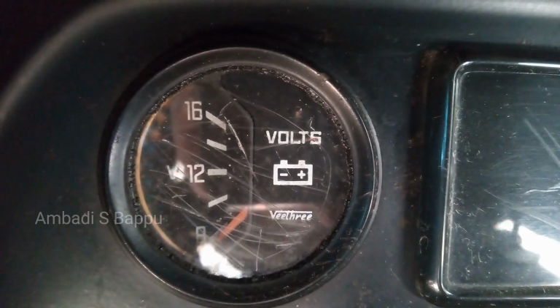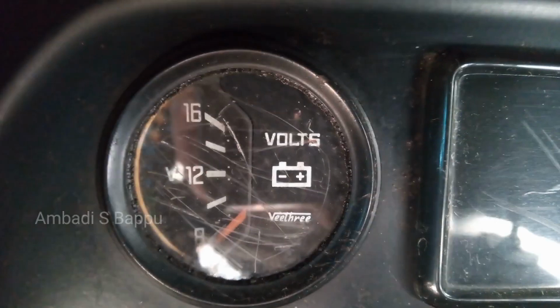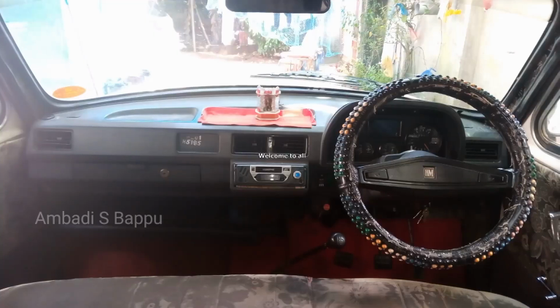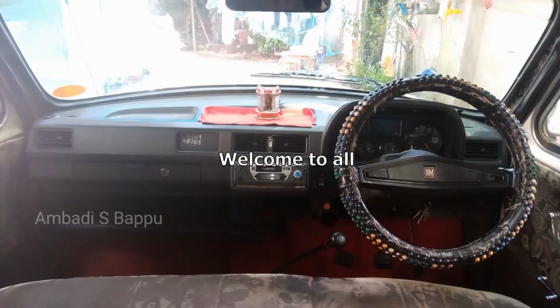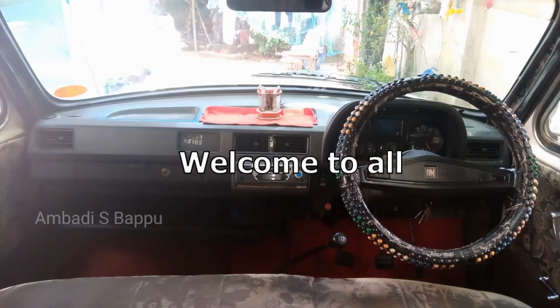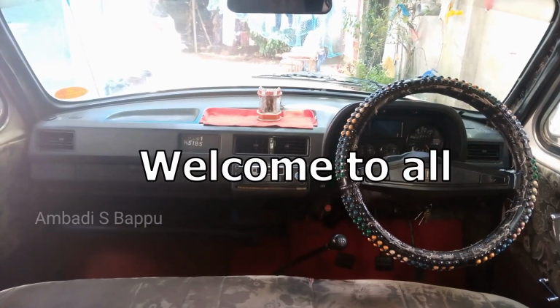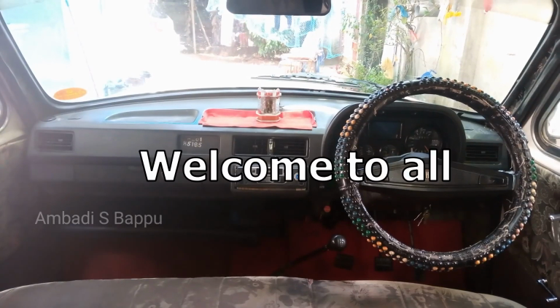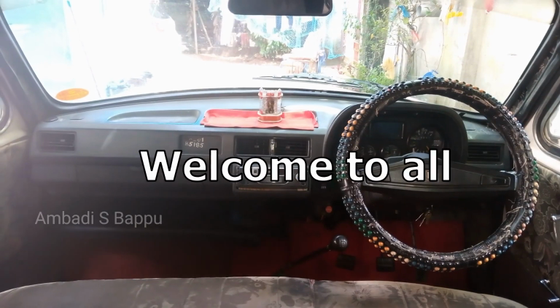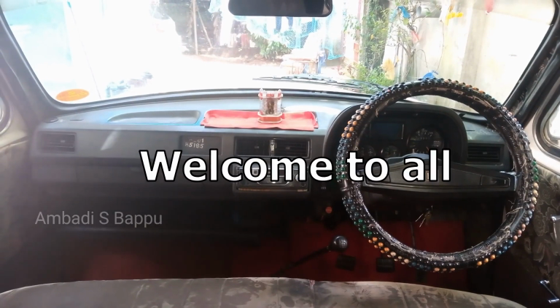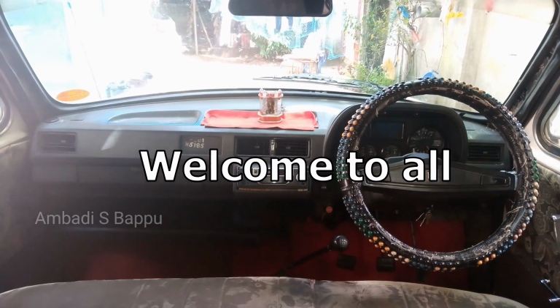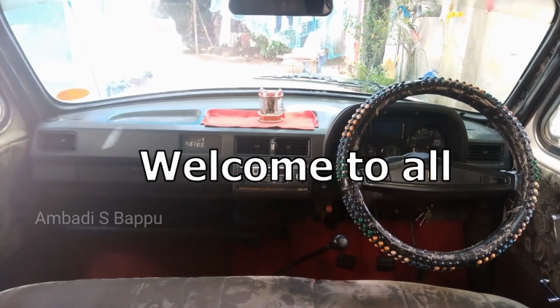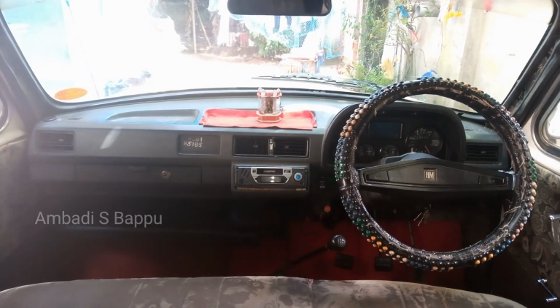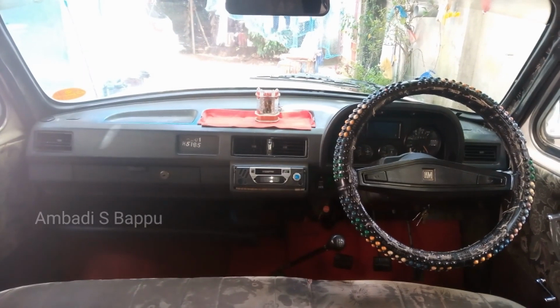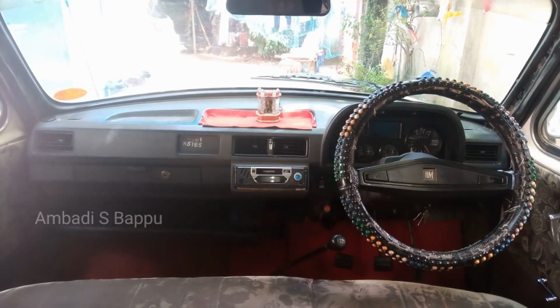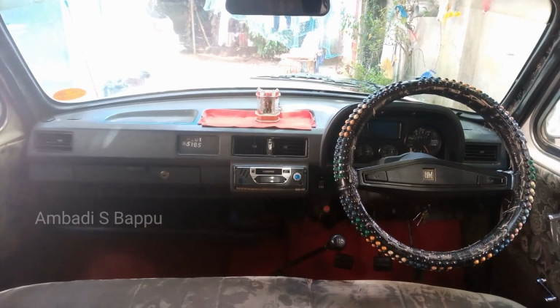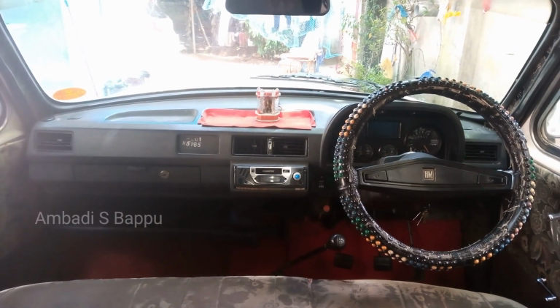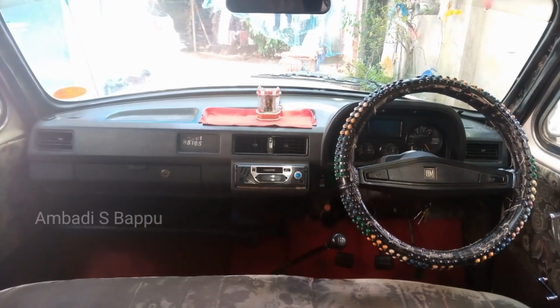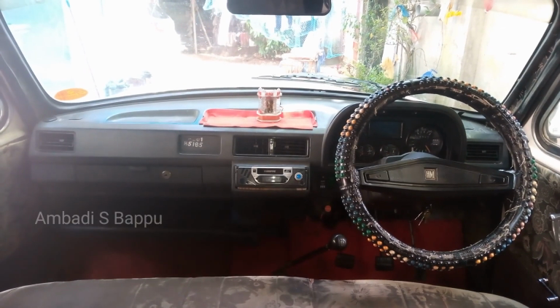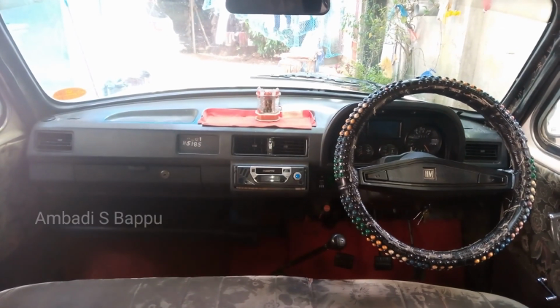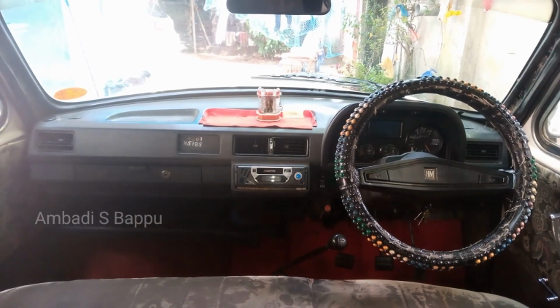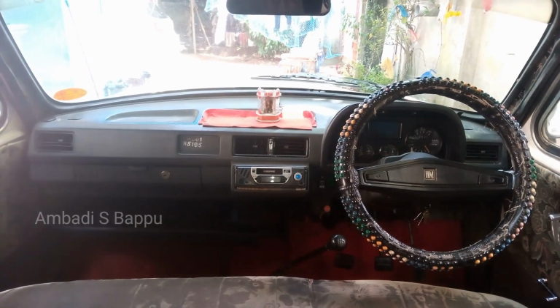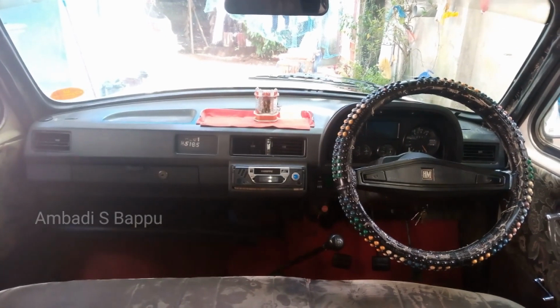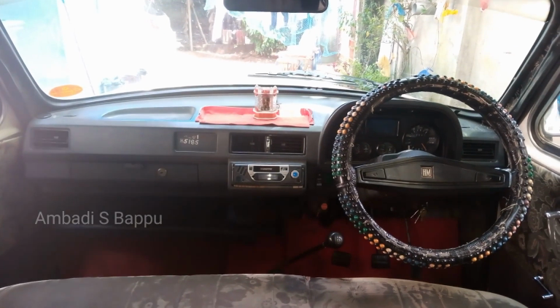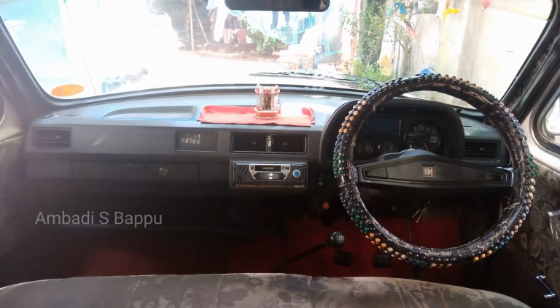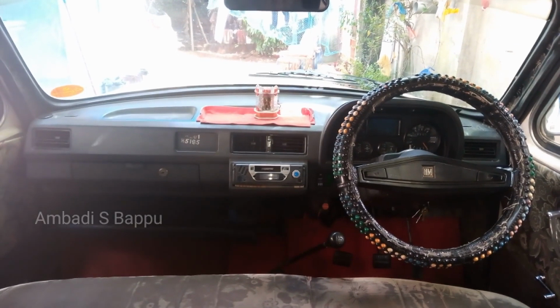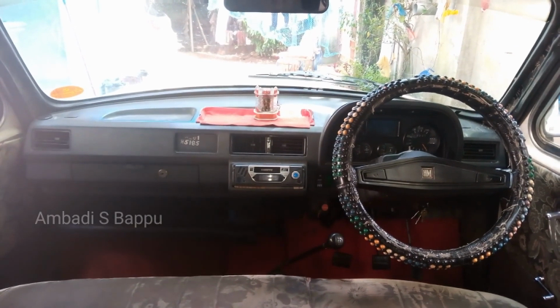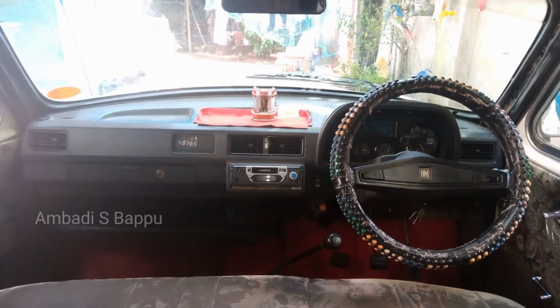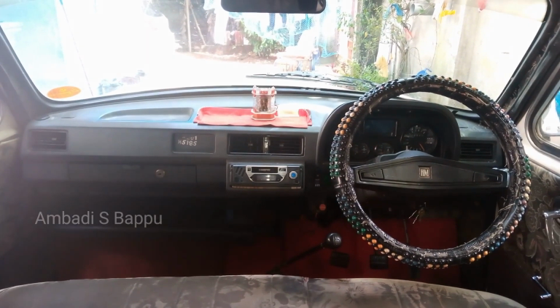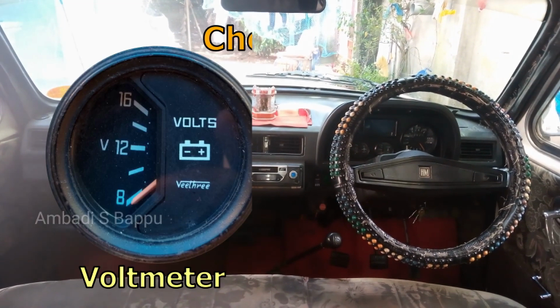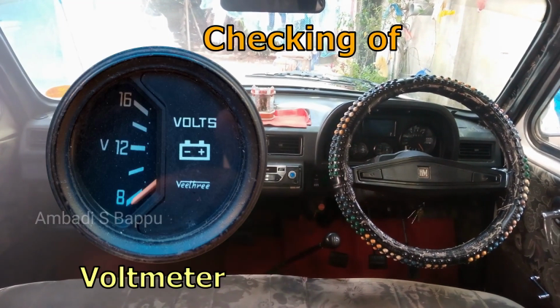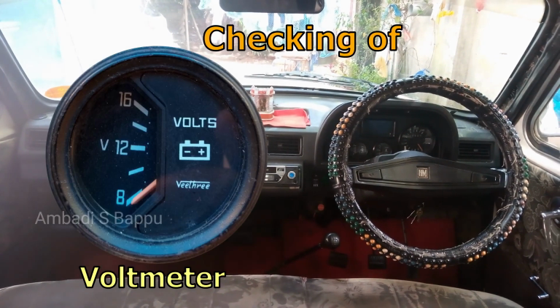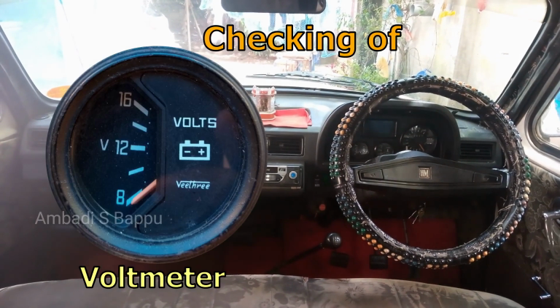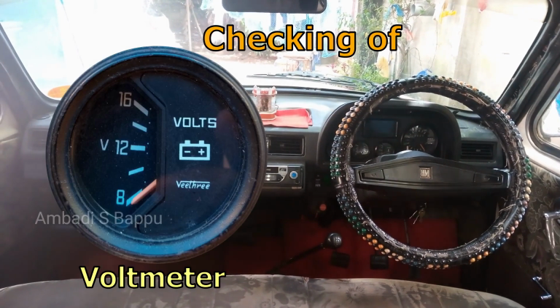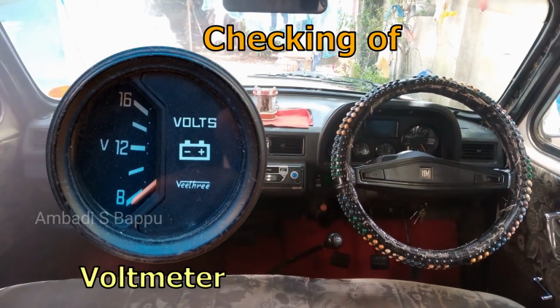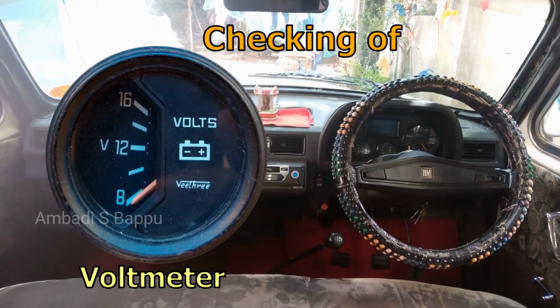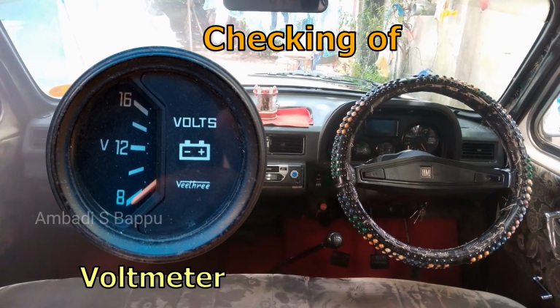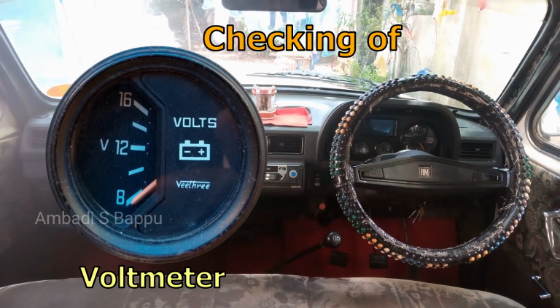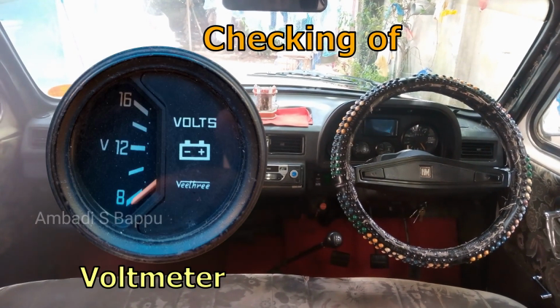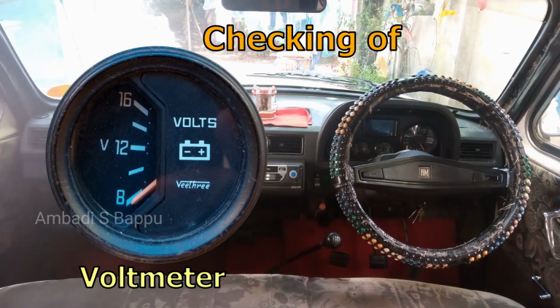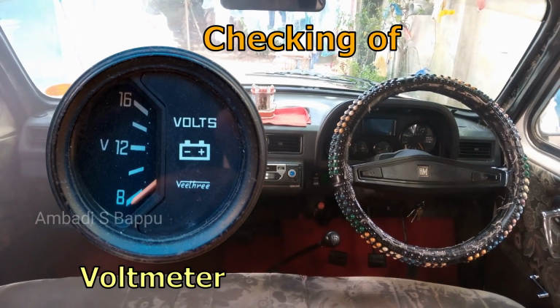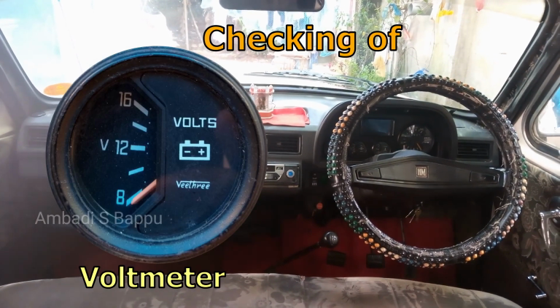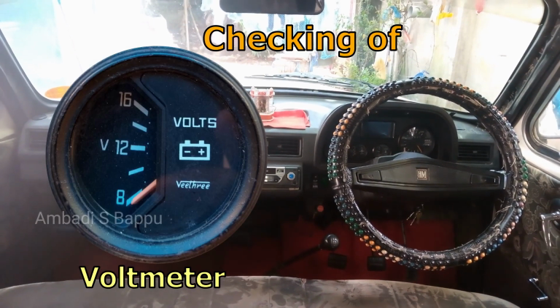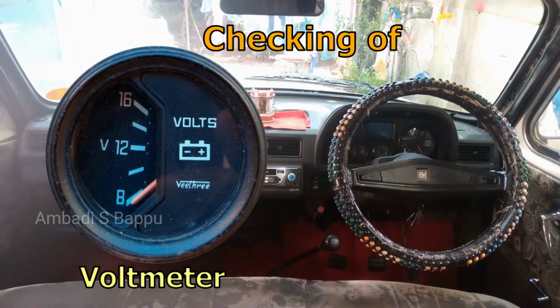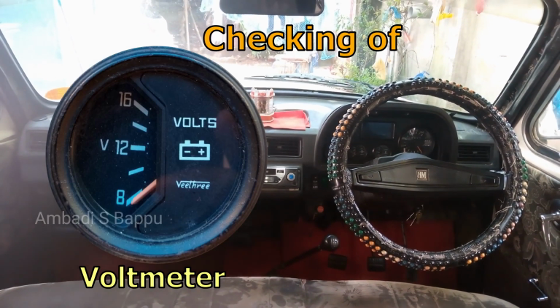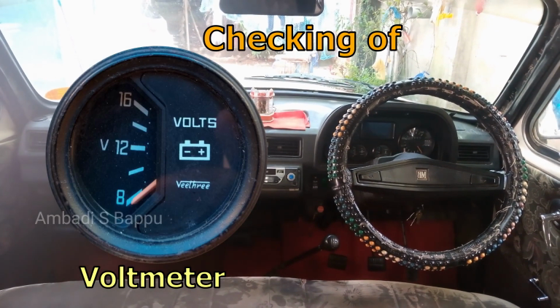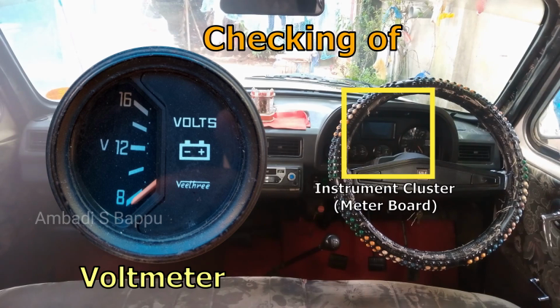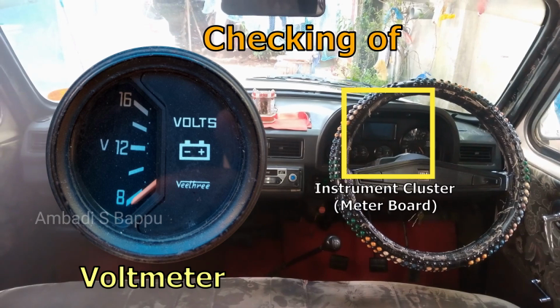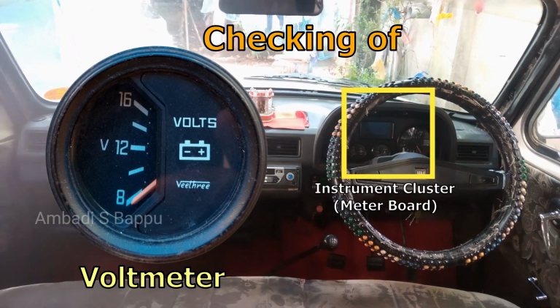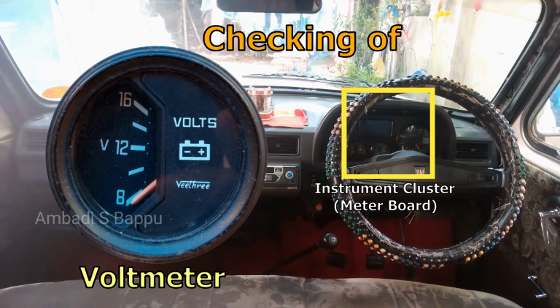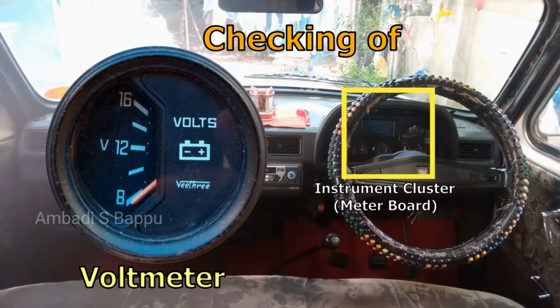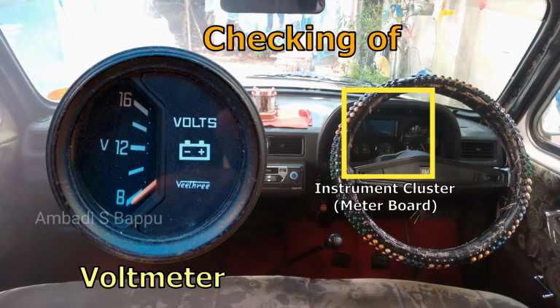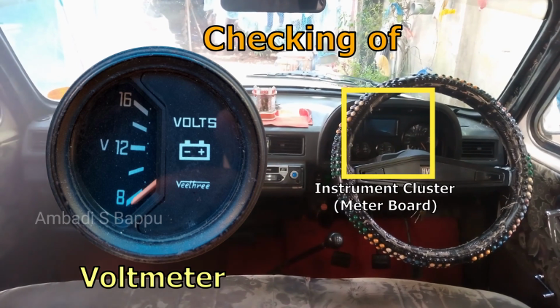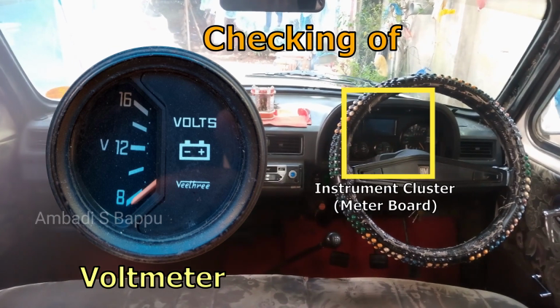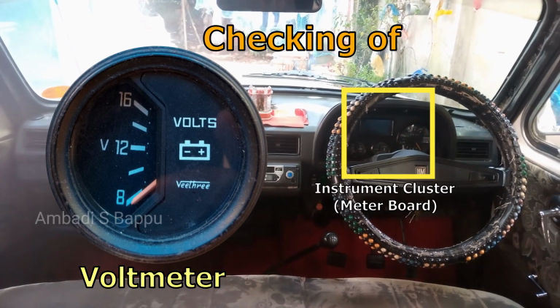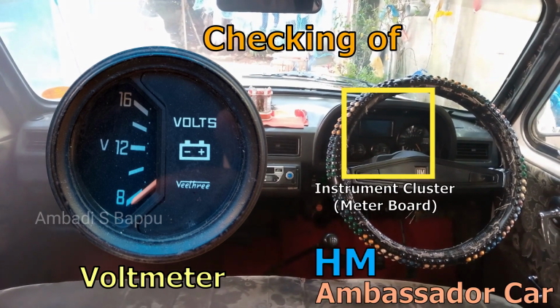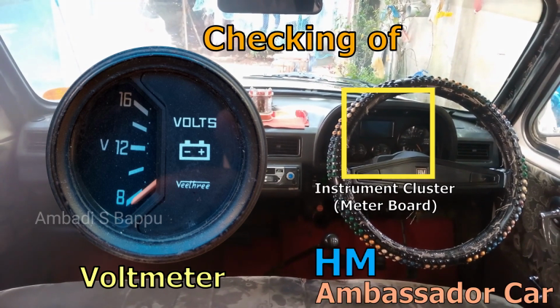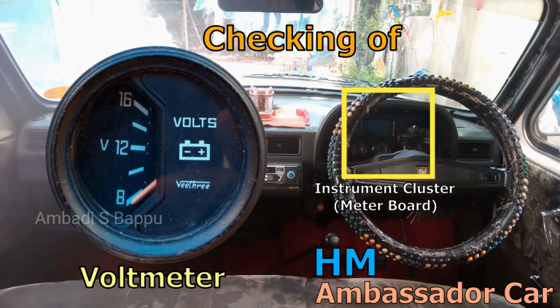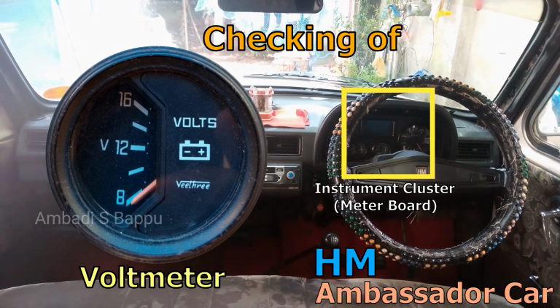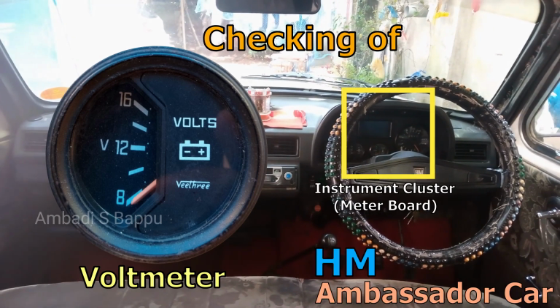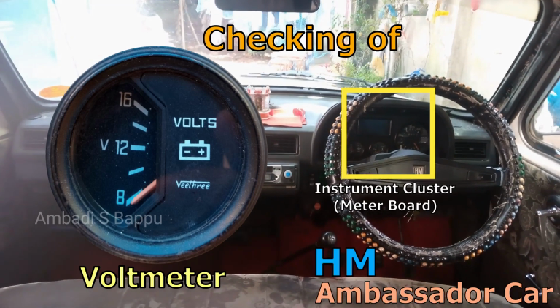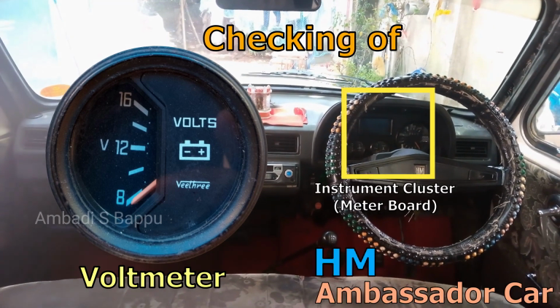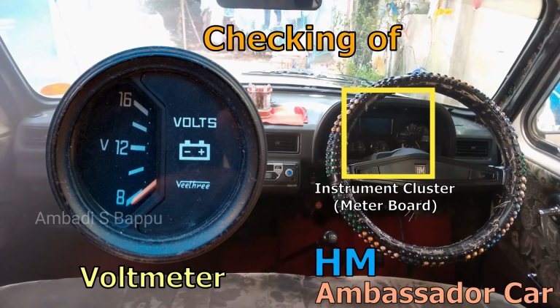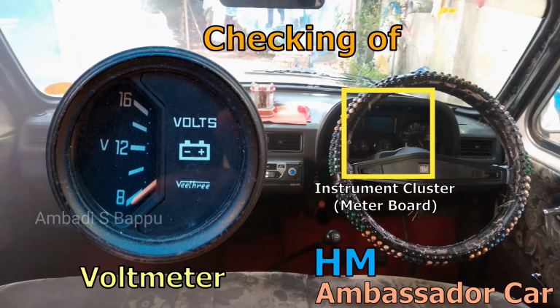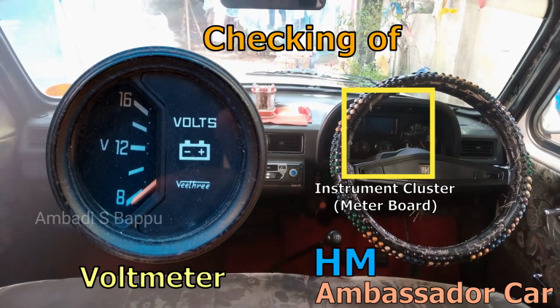Welcome to all. This is a small video about the checking of a voltmeter in the instrument cluster of an HM Ambassador Car.